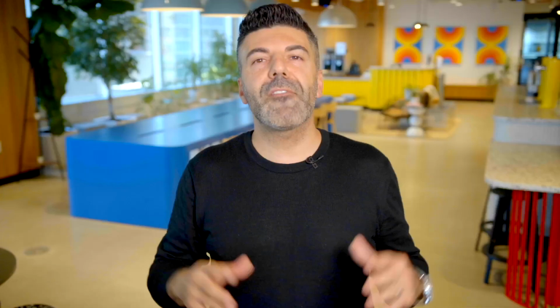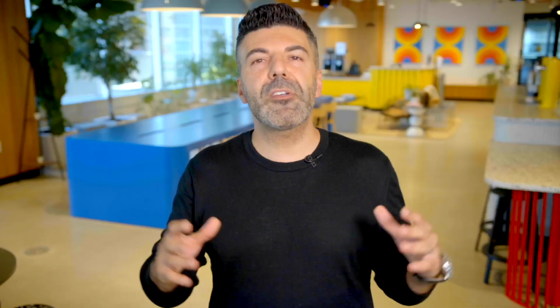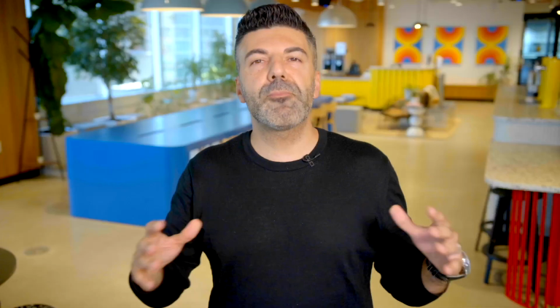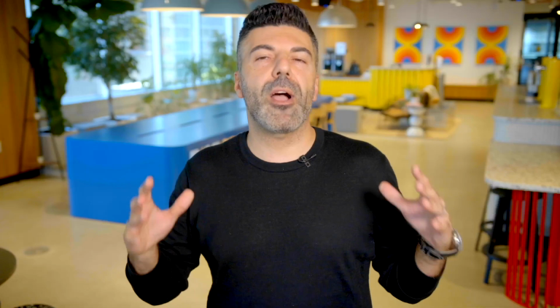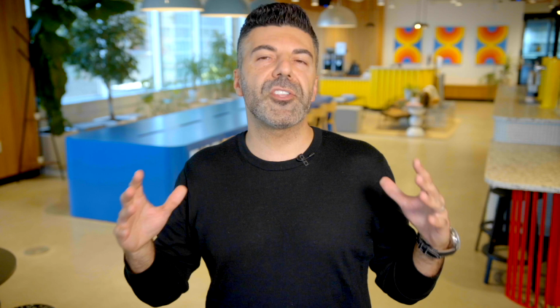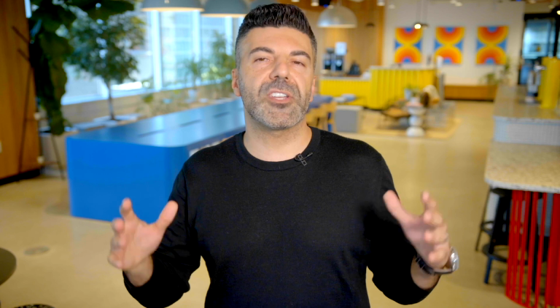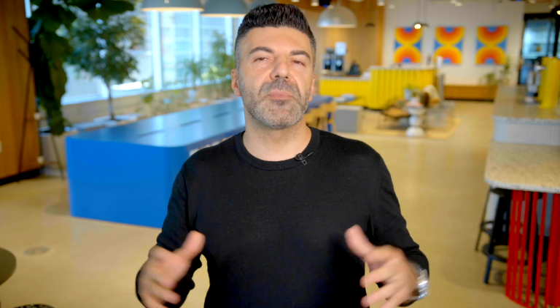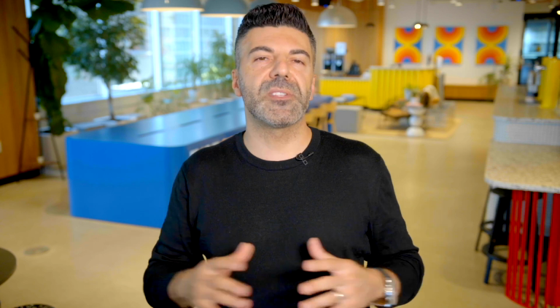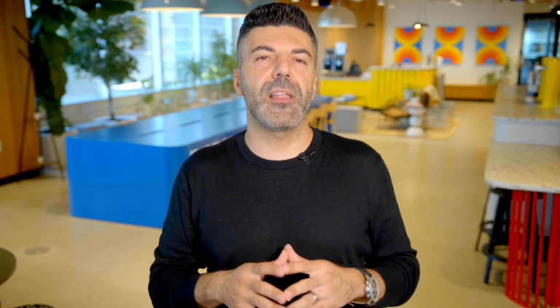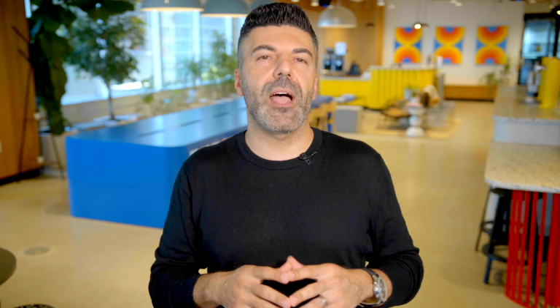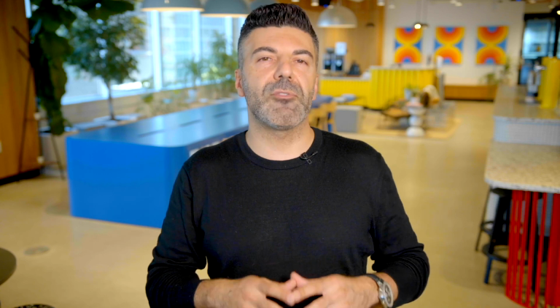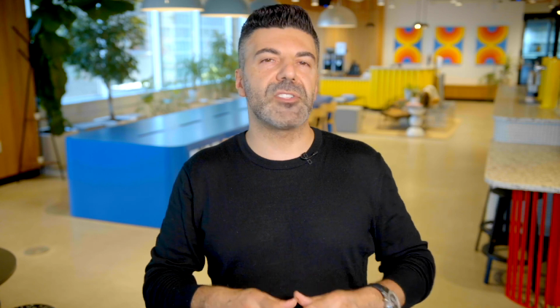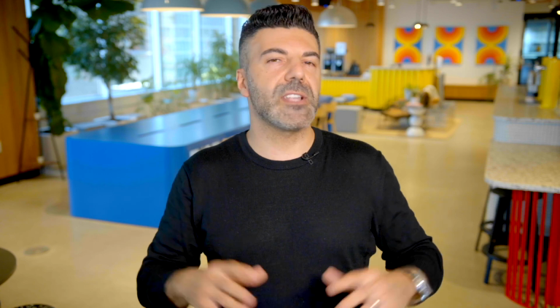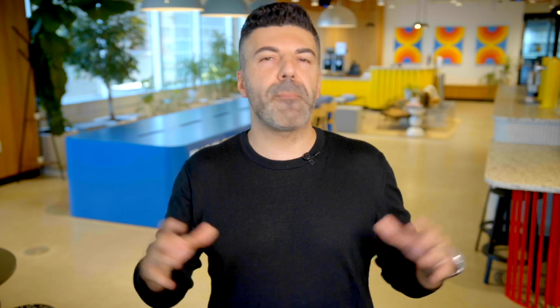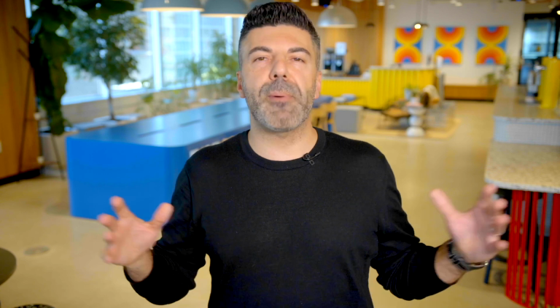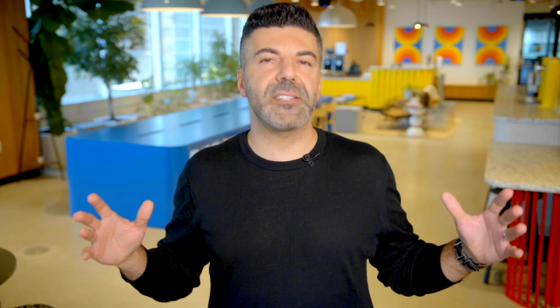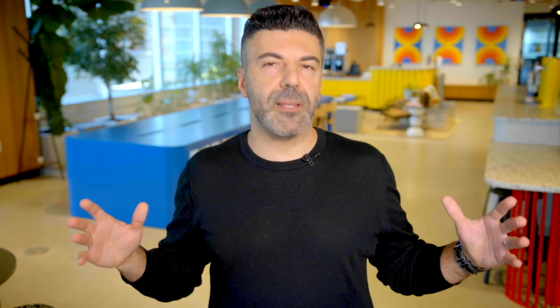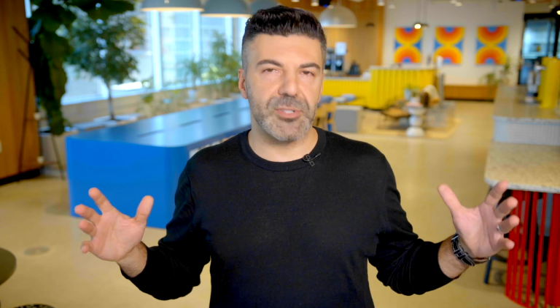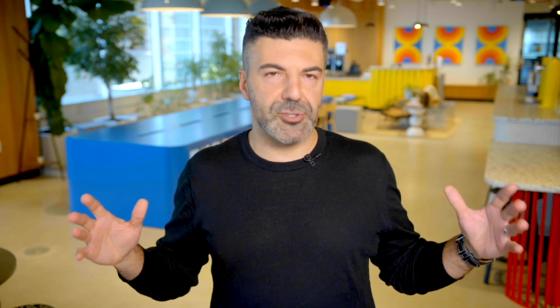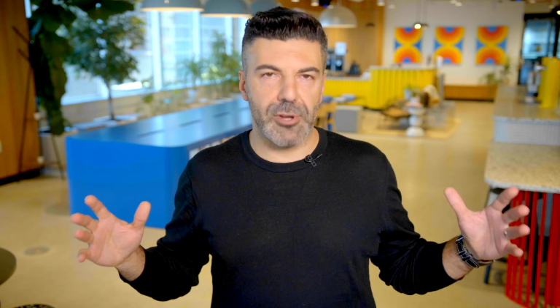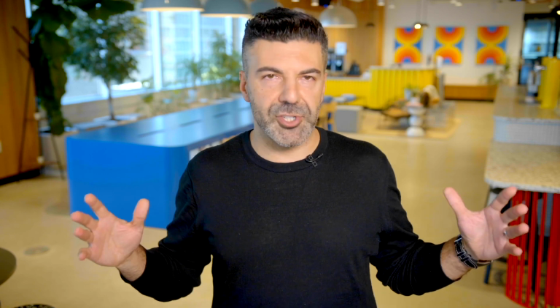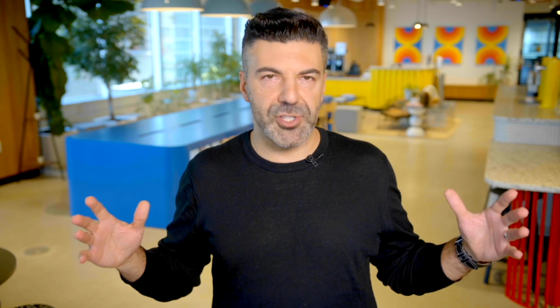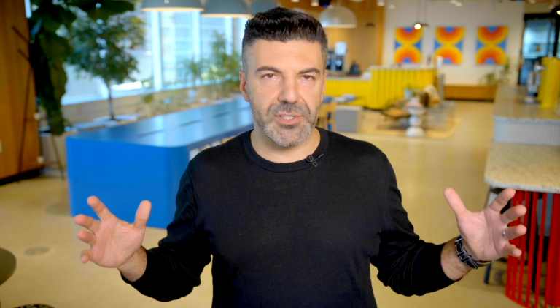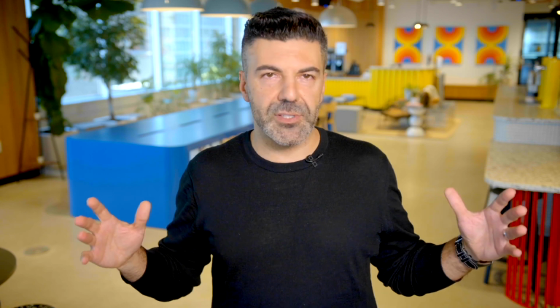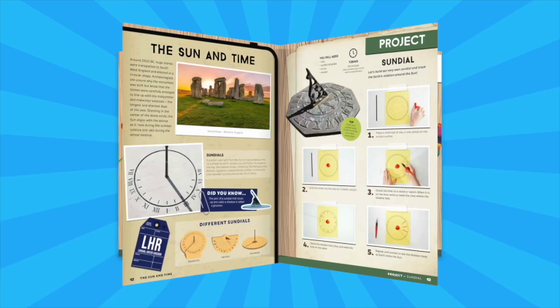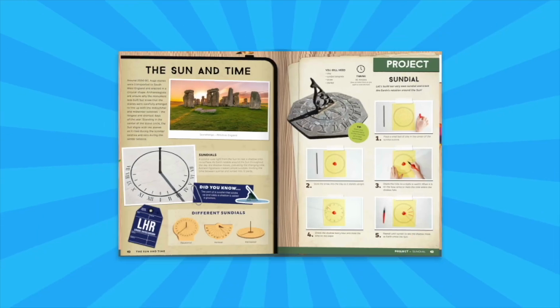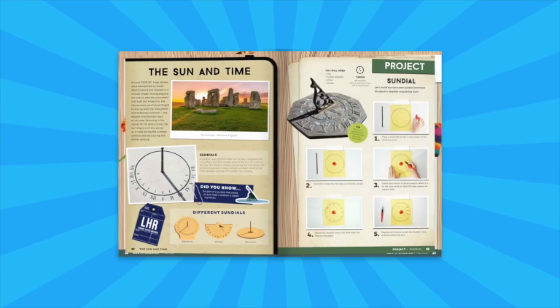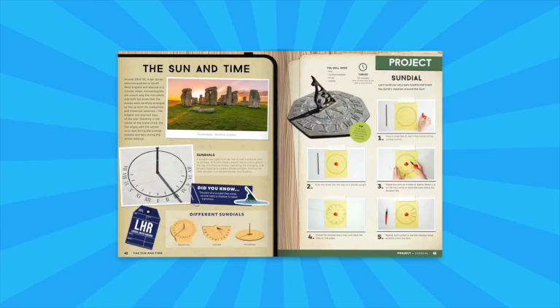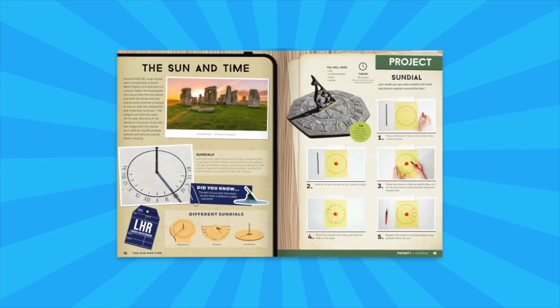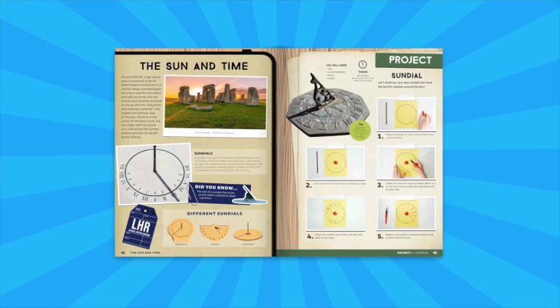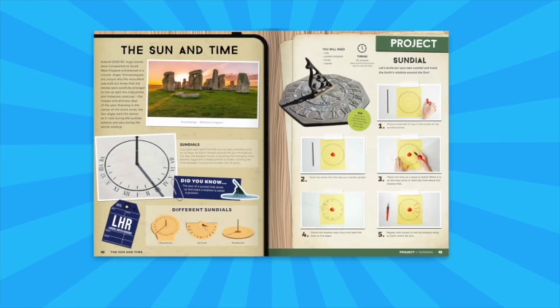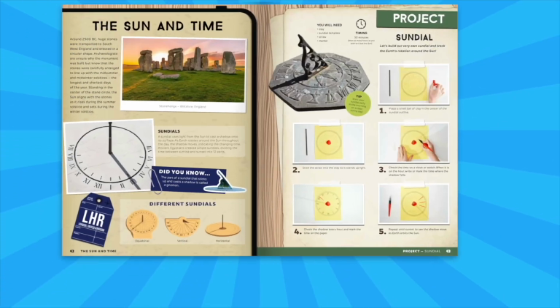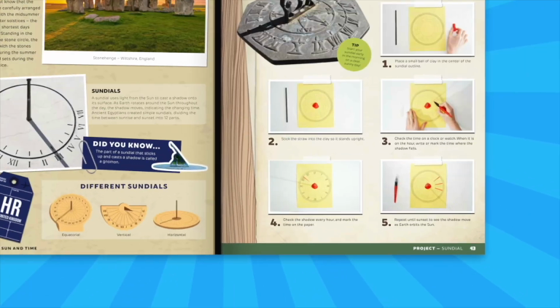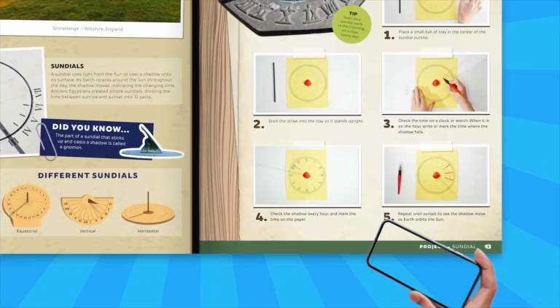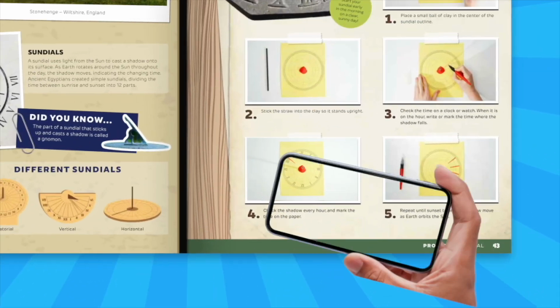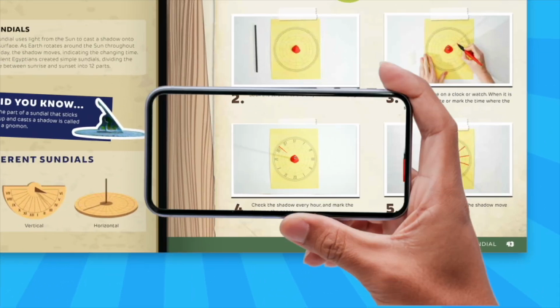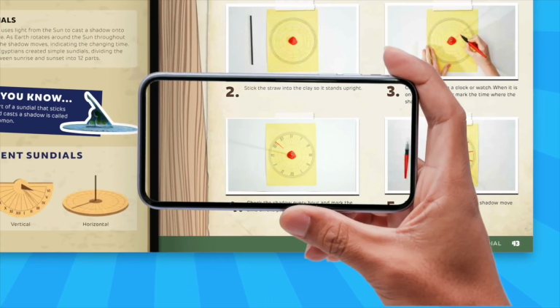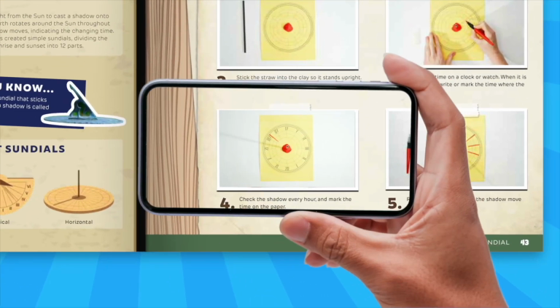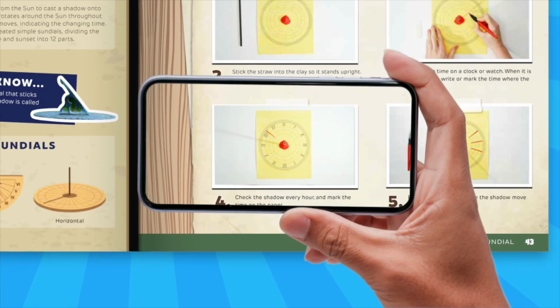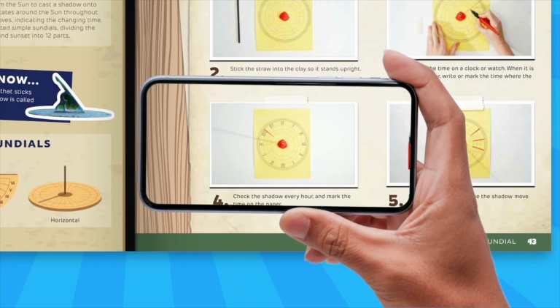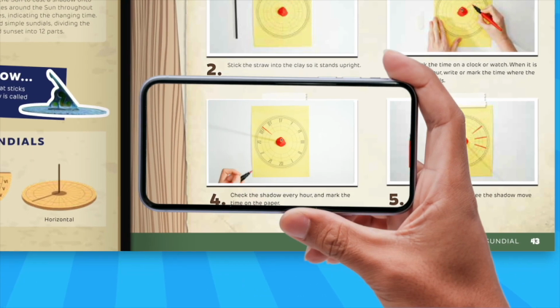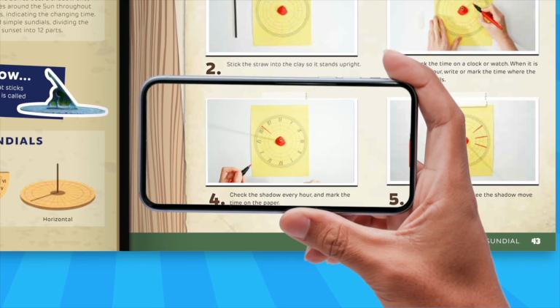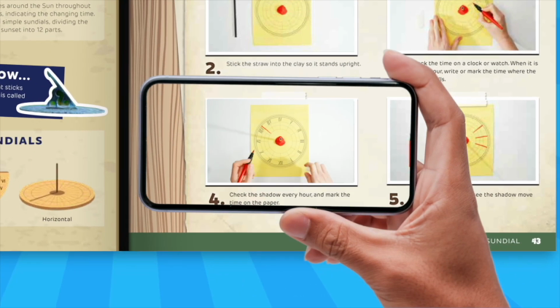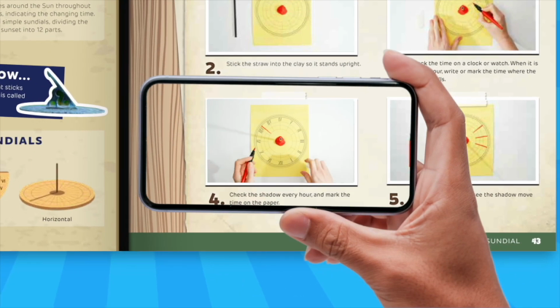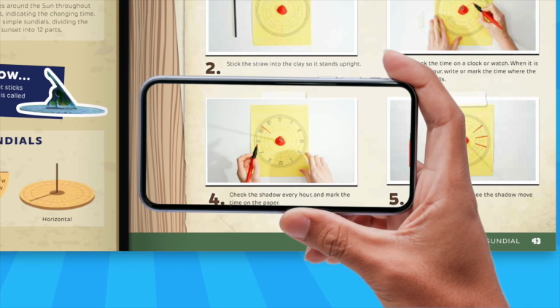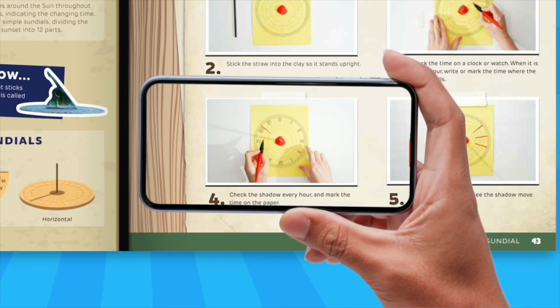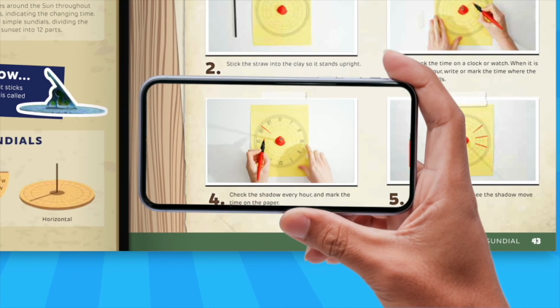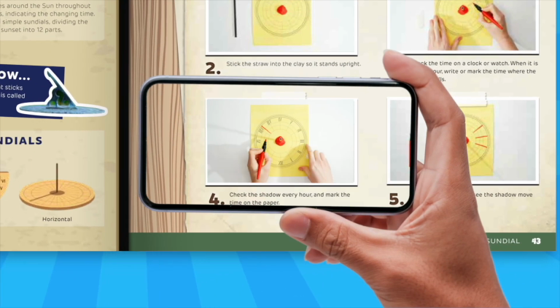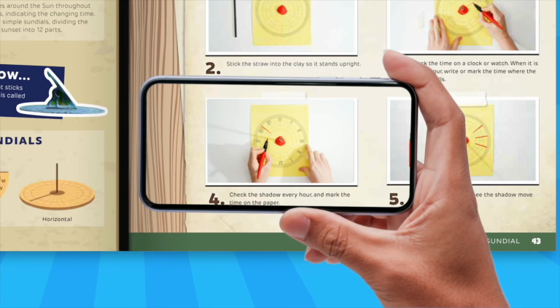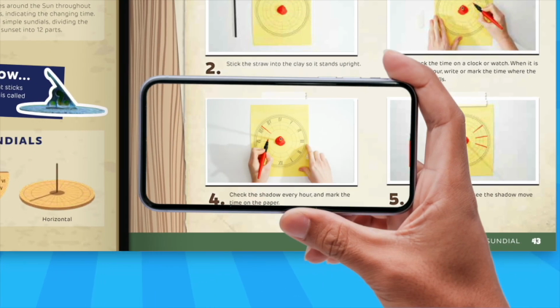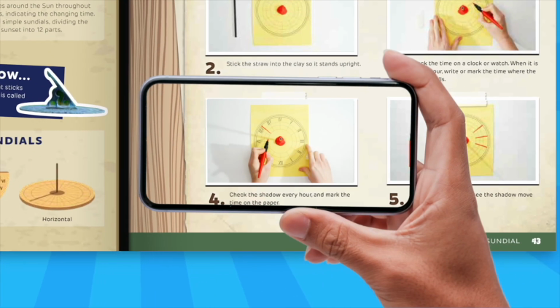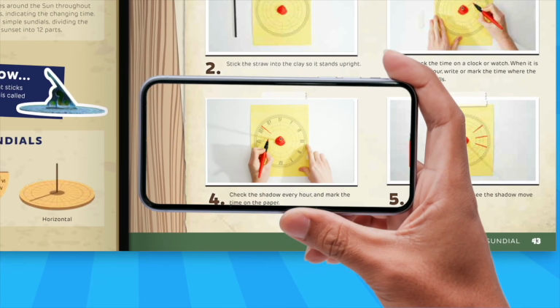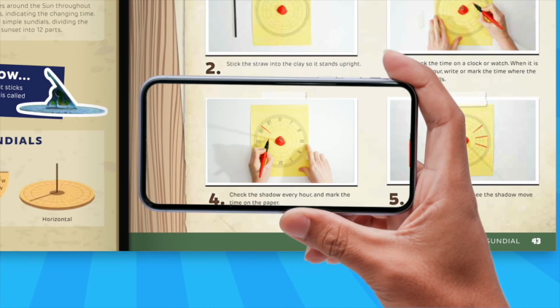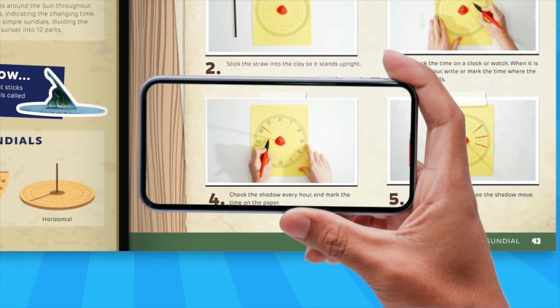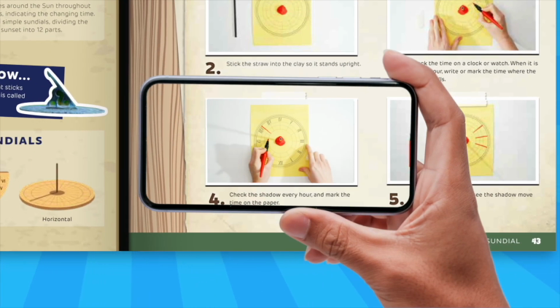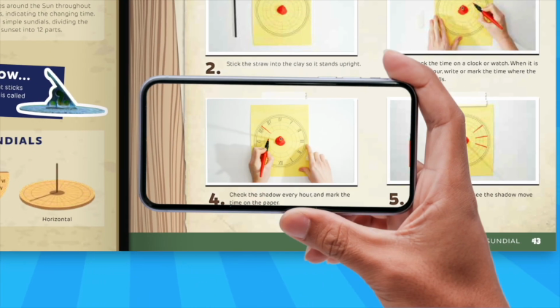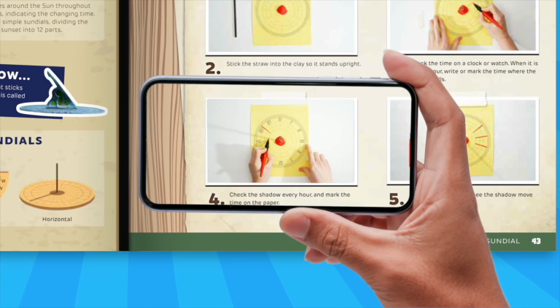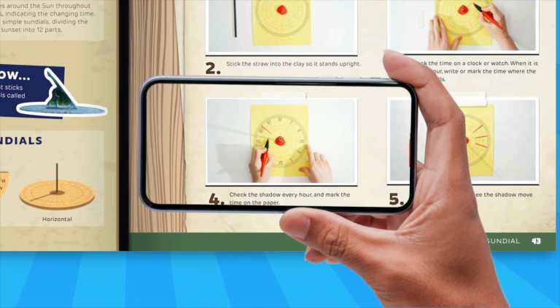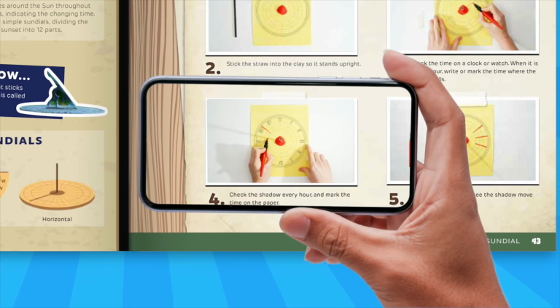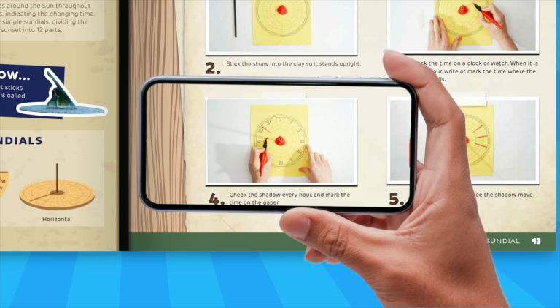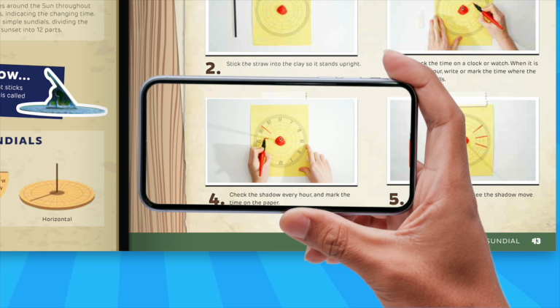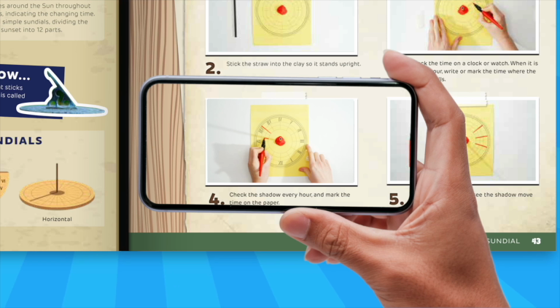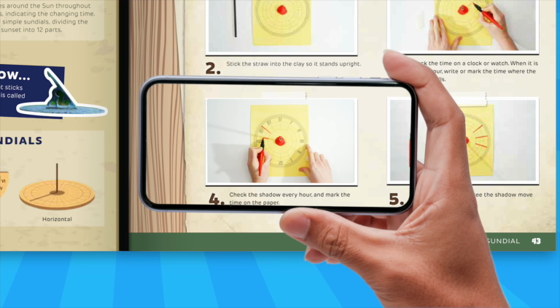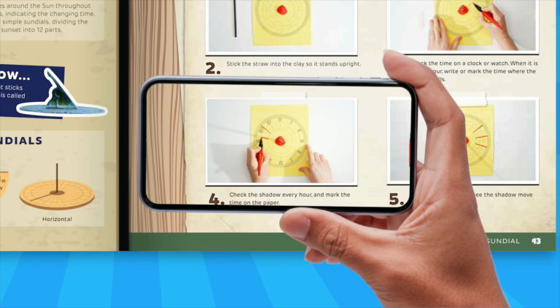Every project comes alive with step-by-step instructions. Just point your smart device at any picture in the book and watch that step in augmented reality.